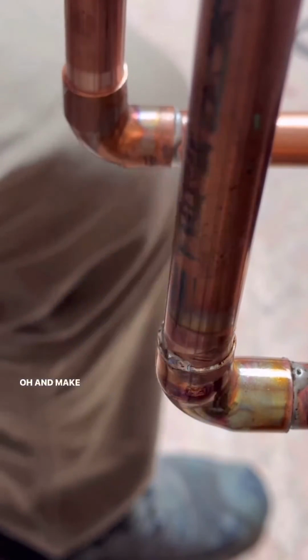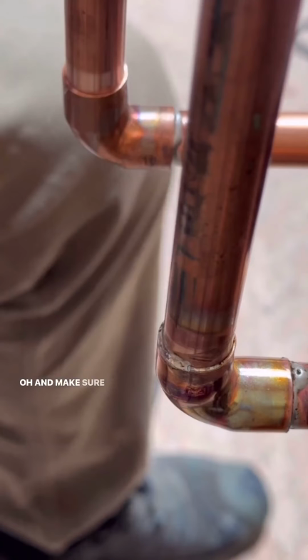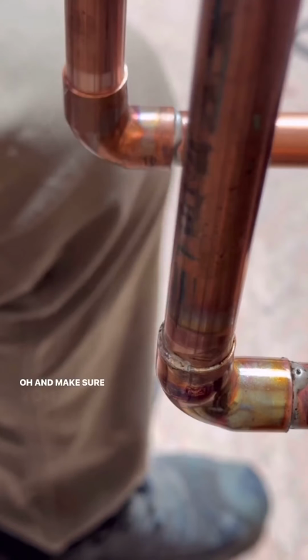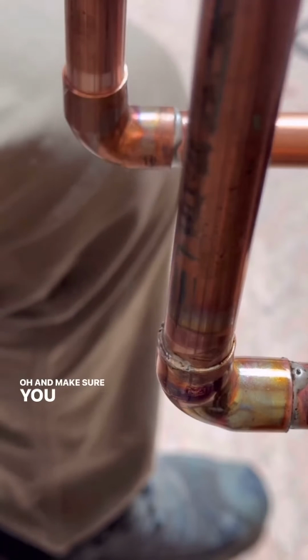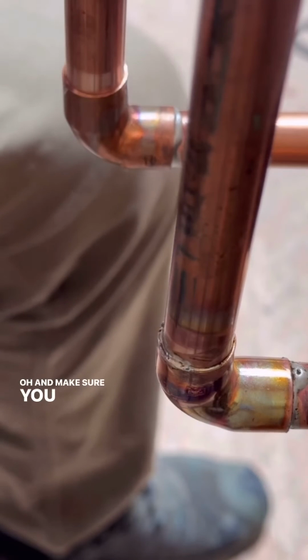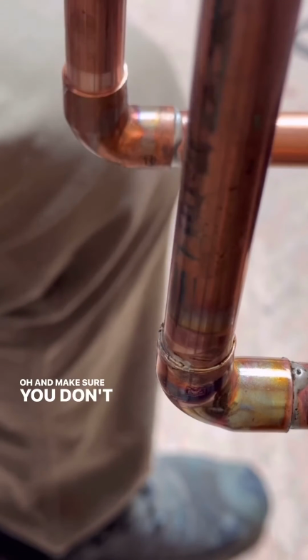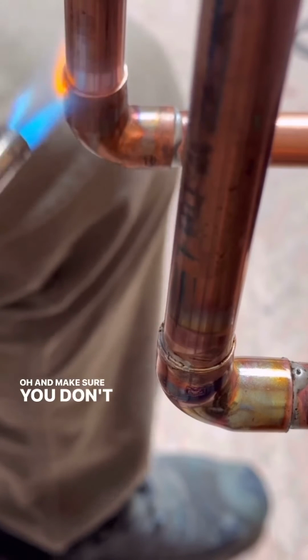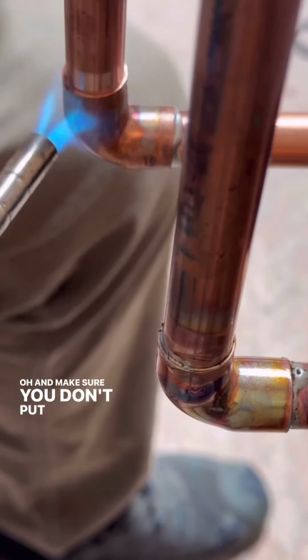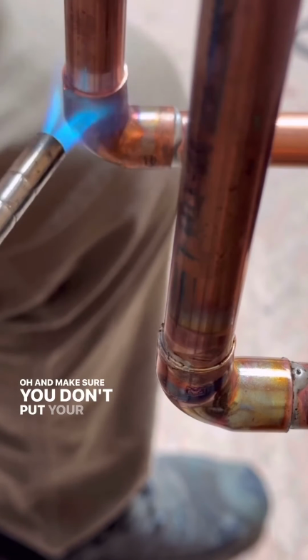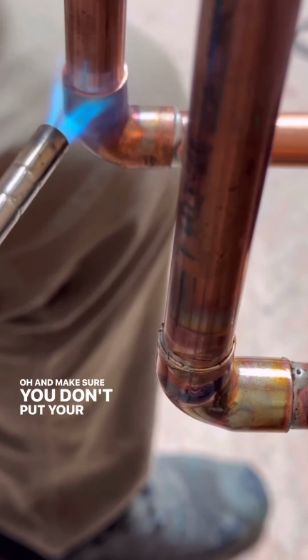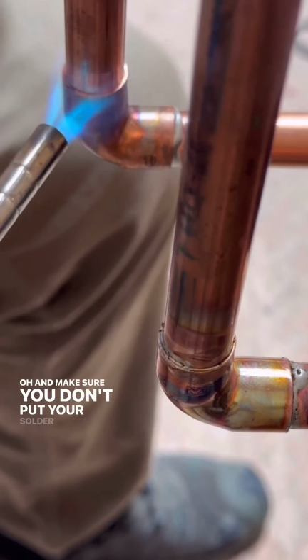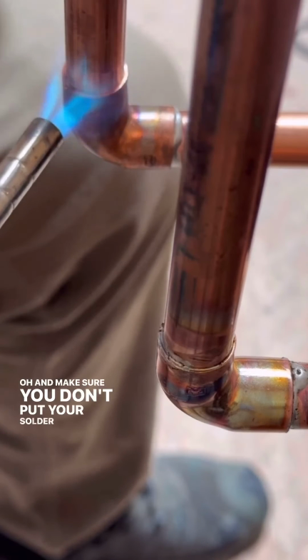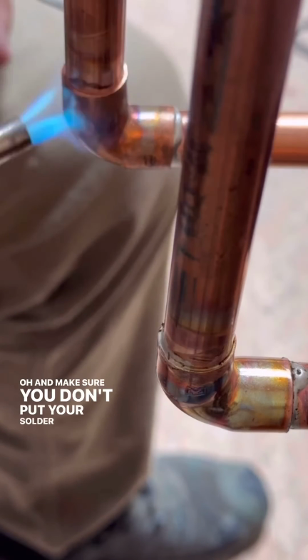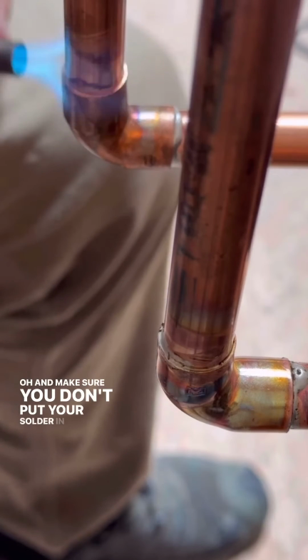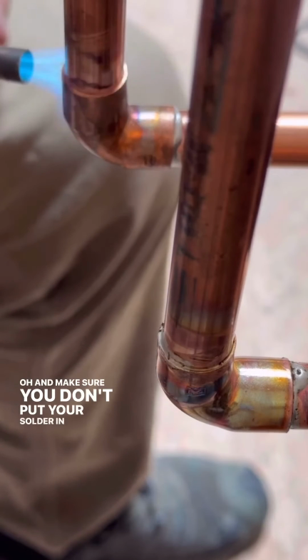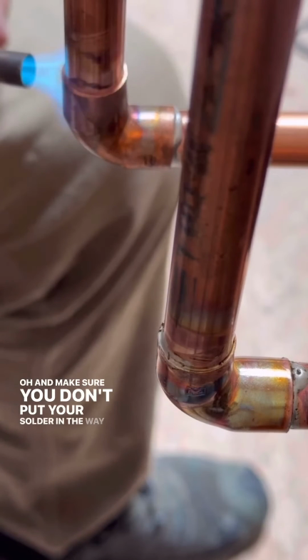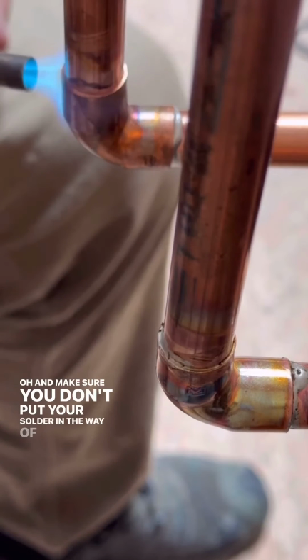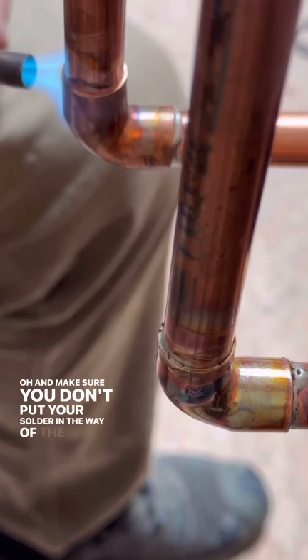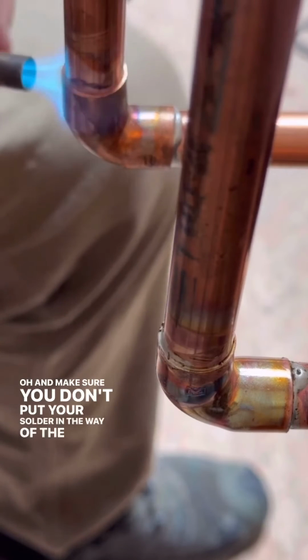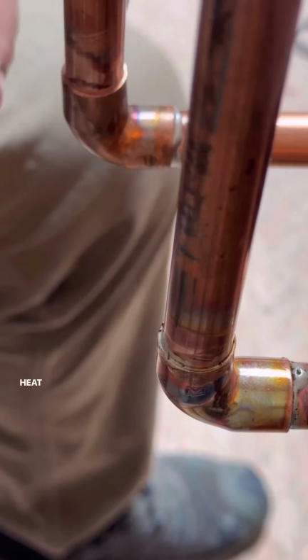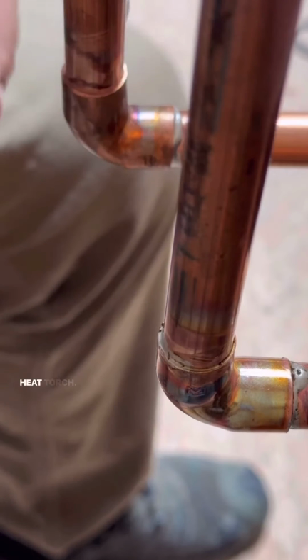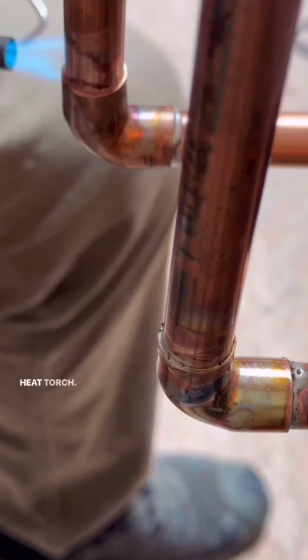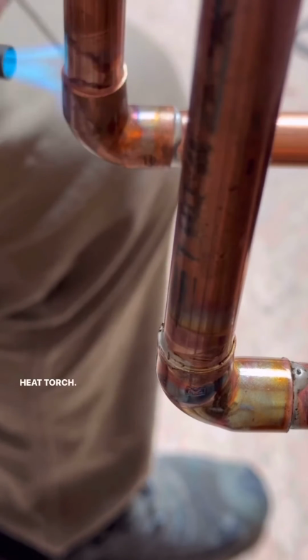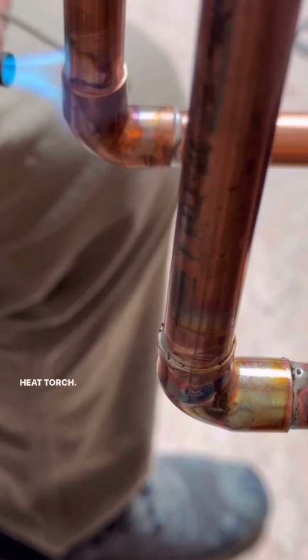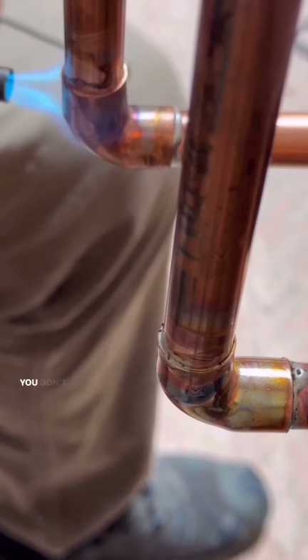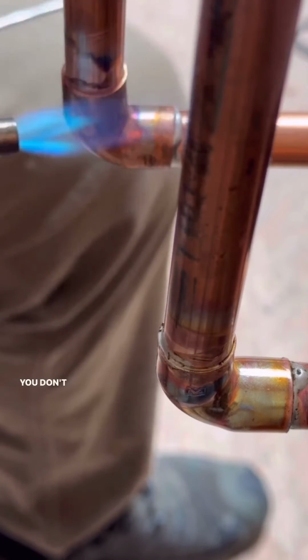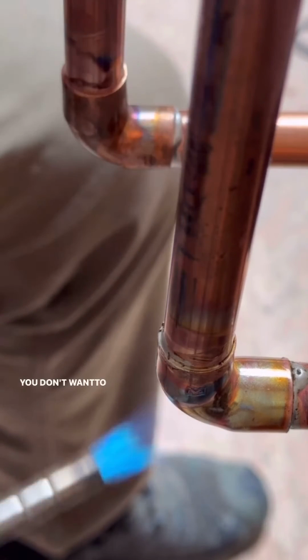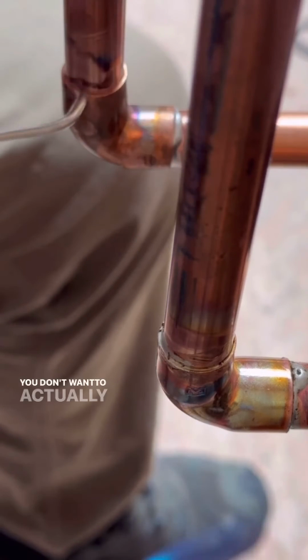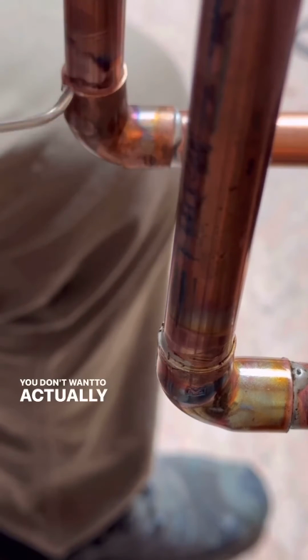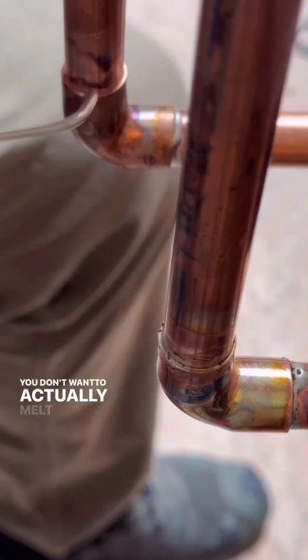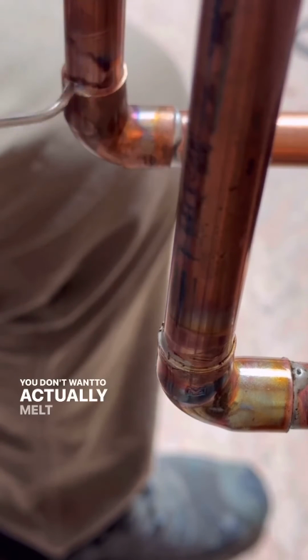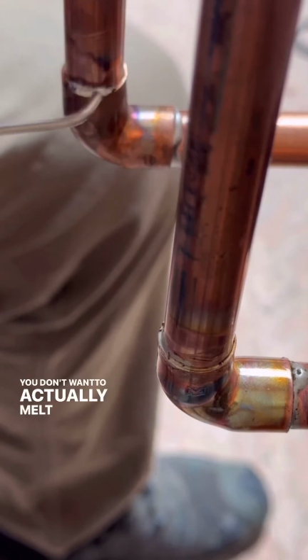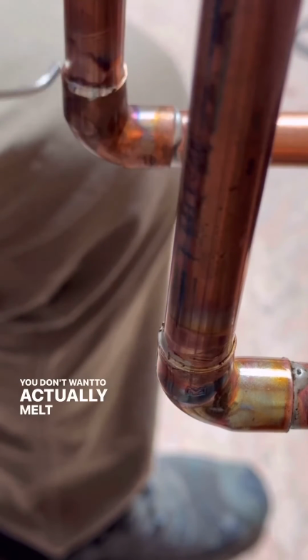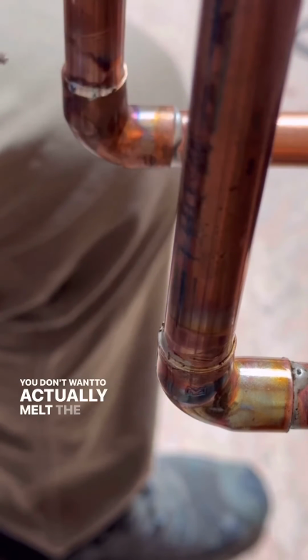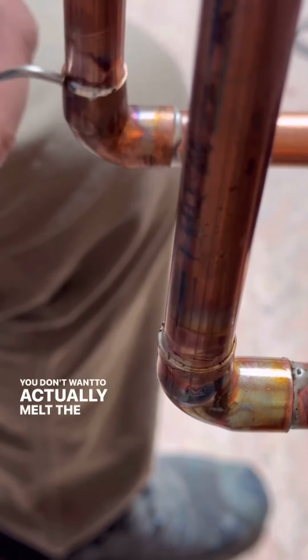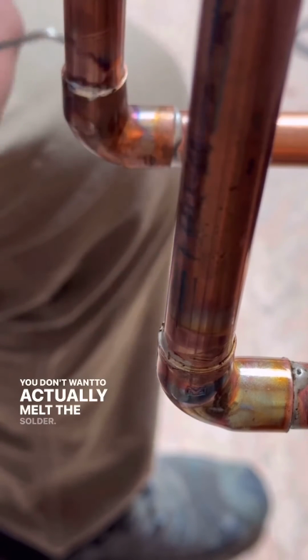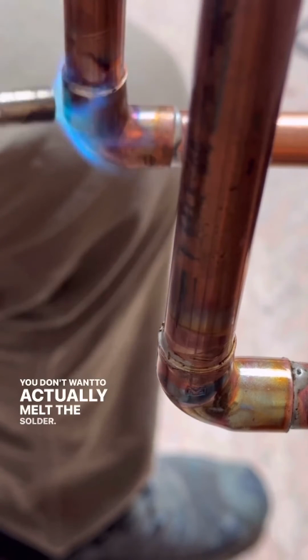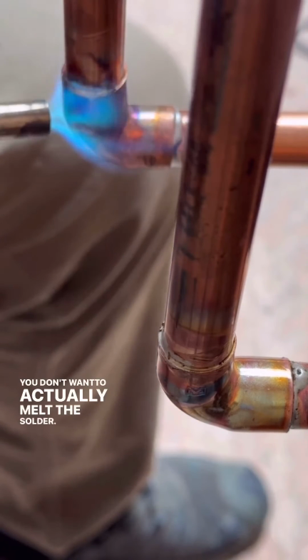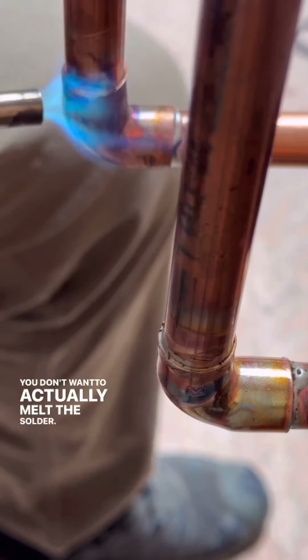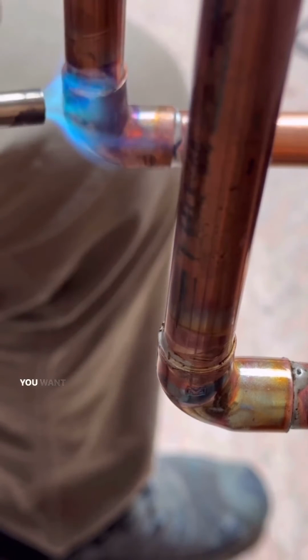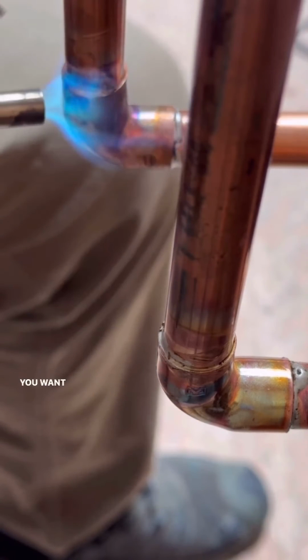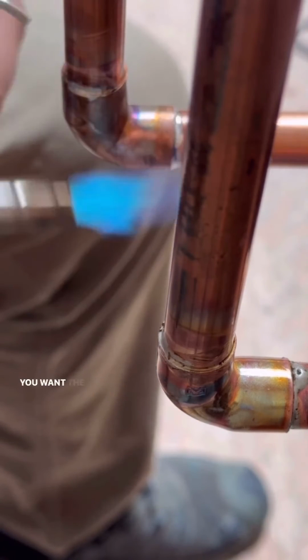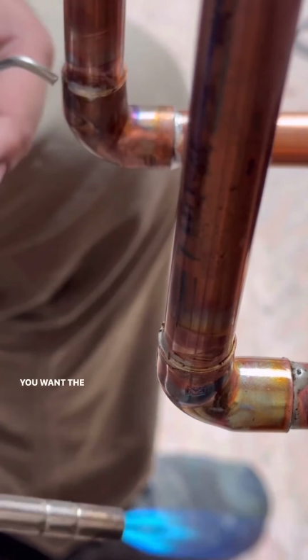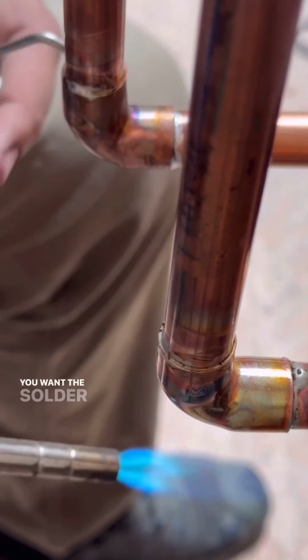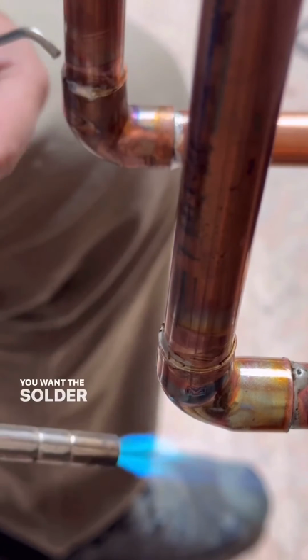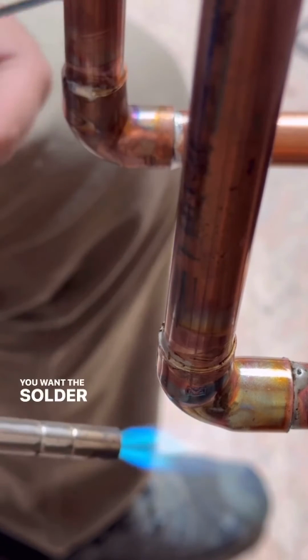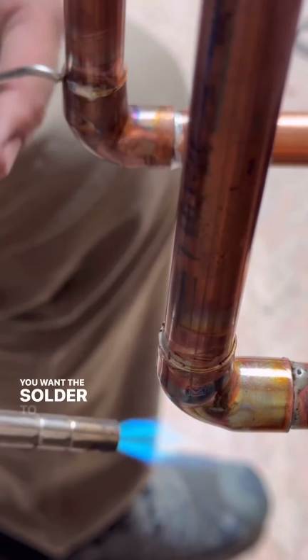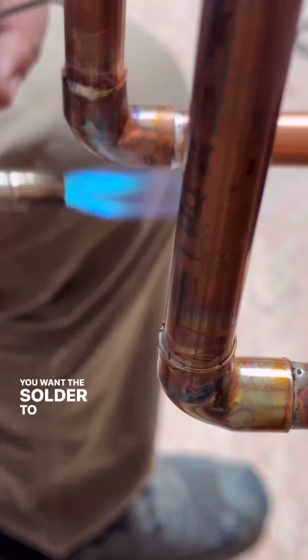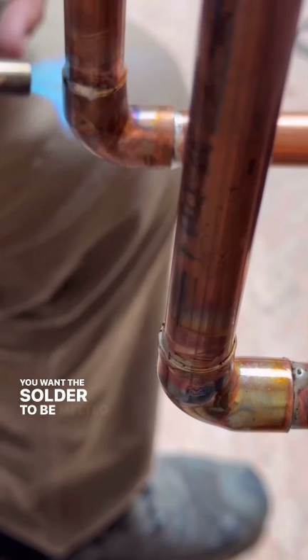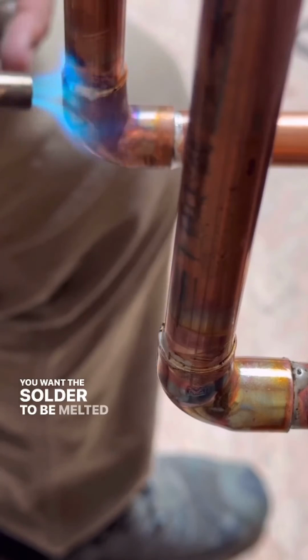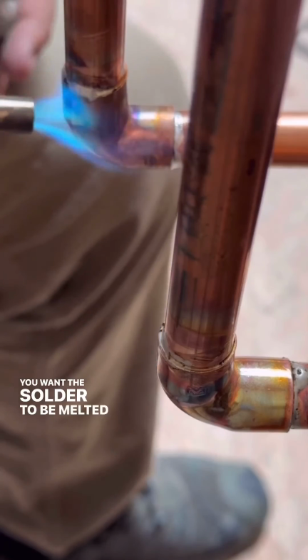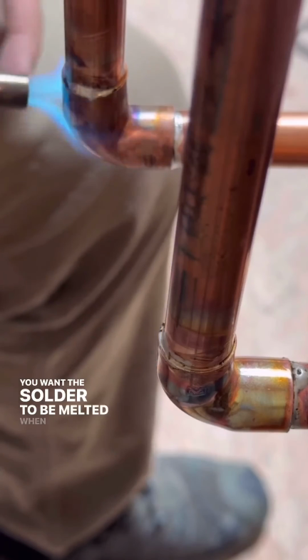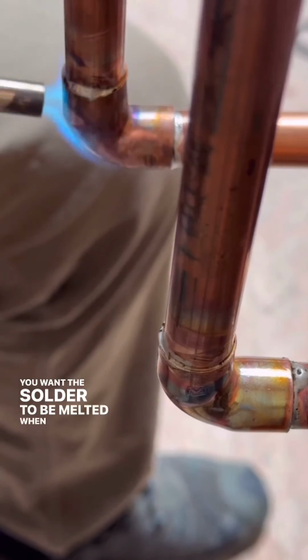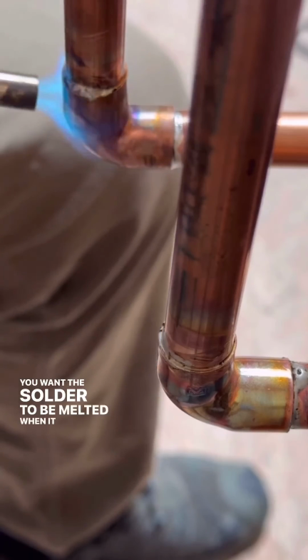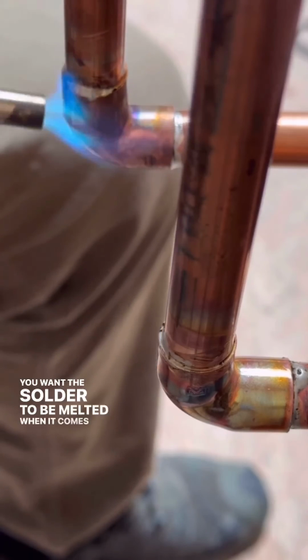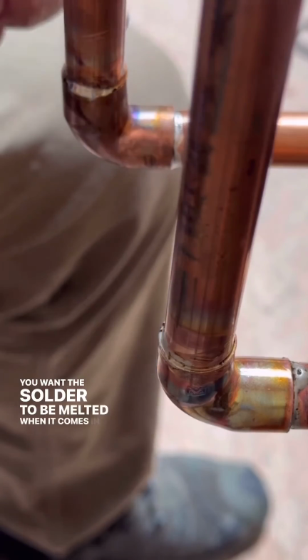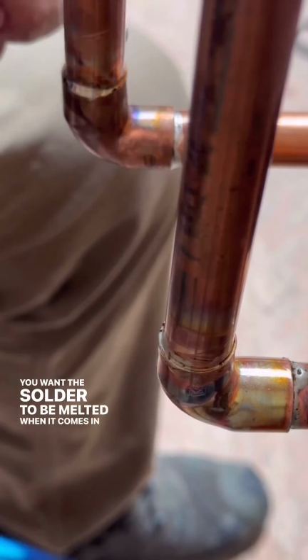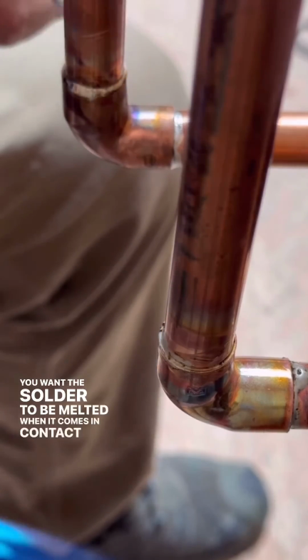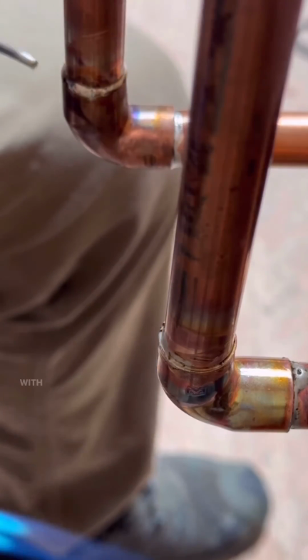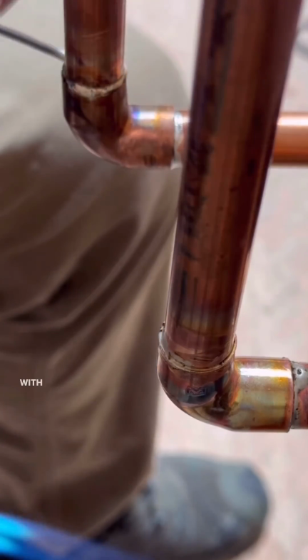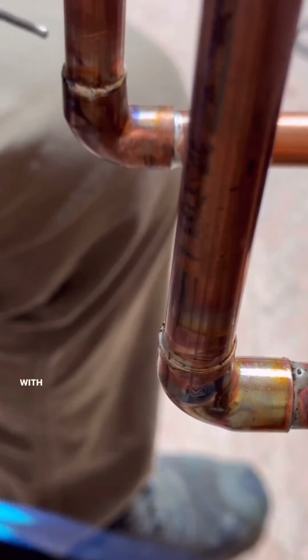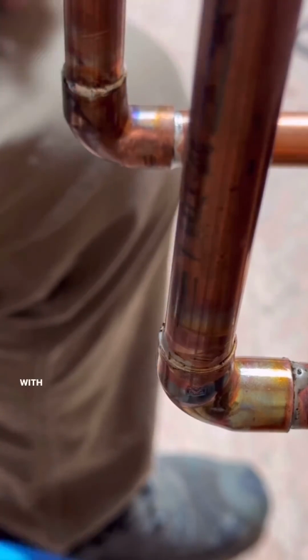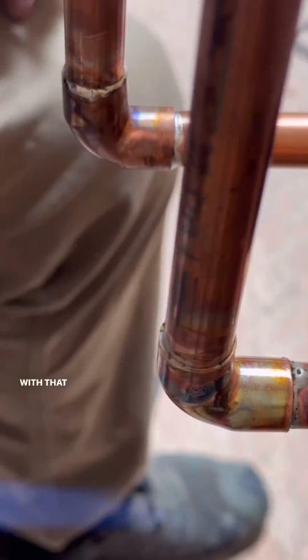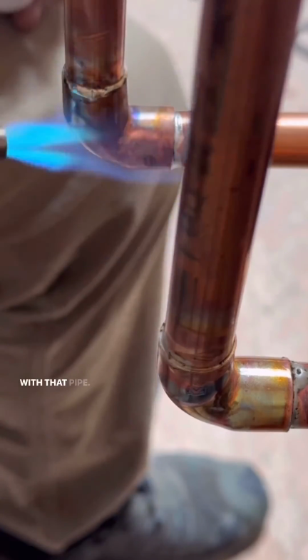Make sure you don't put your solder in the way of the heat torch. You don't want to actually melt the solder with the torch directly — you want the solder to be melted when it comes in contact with that pipe.